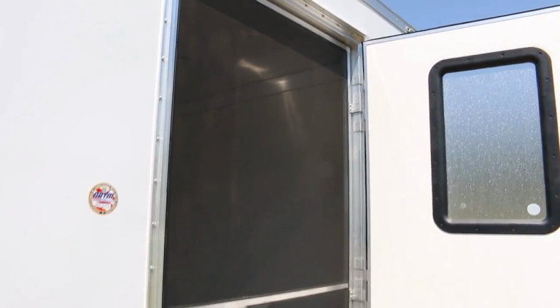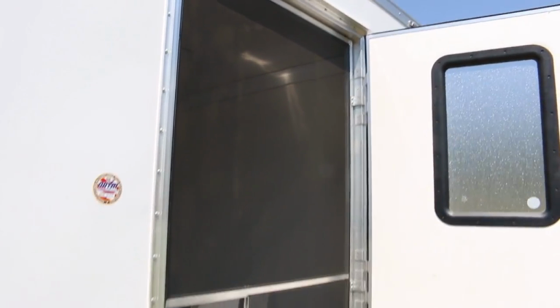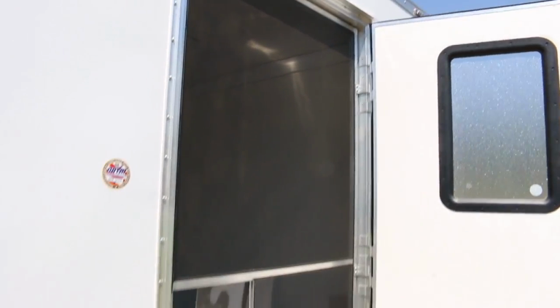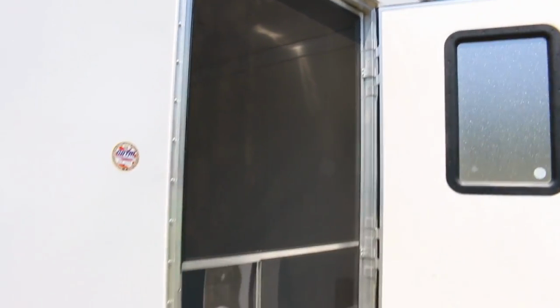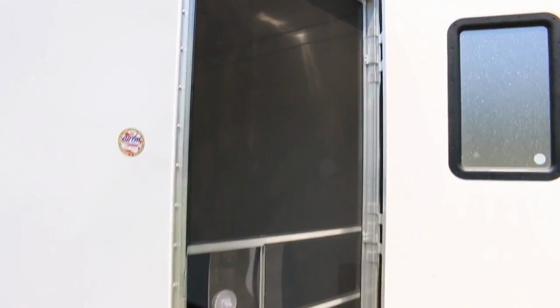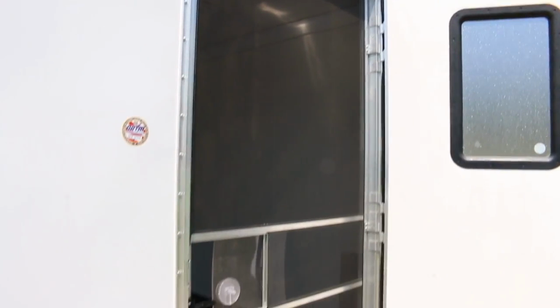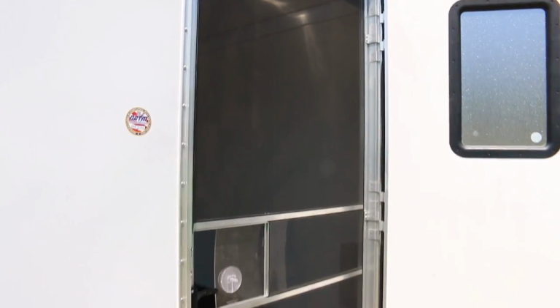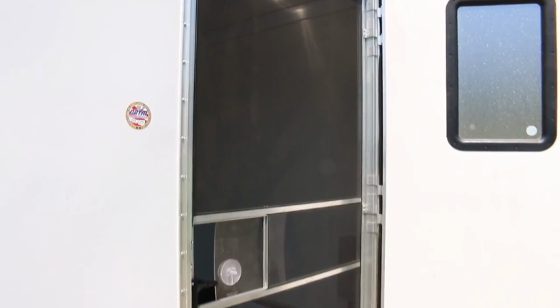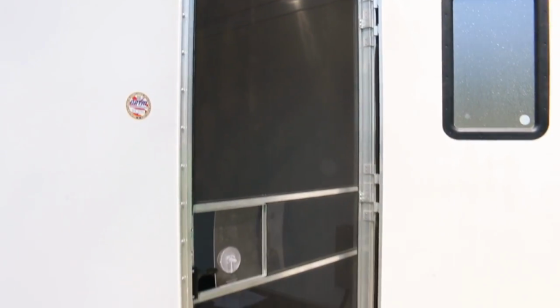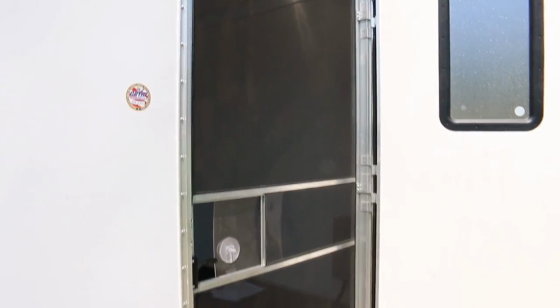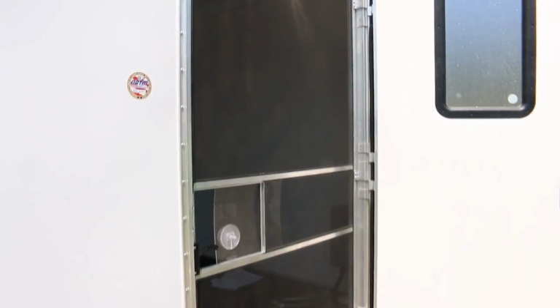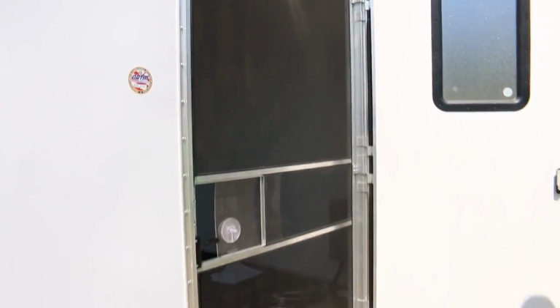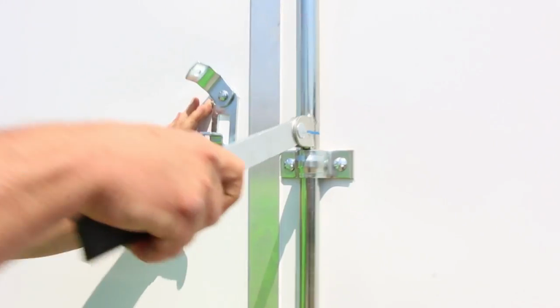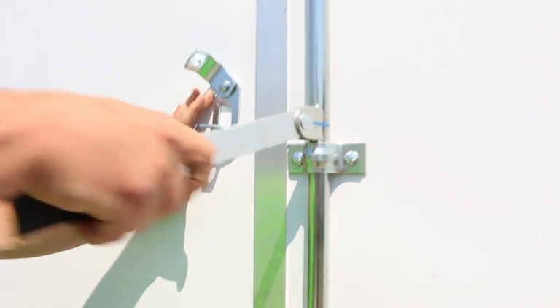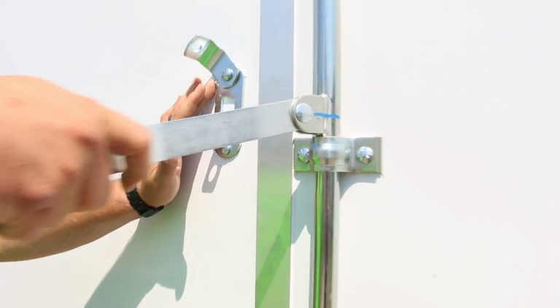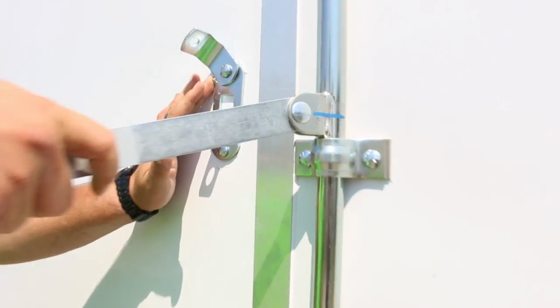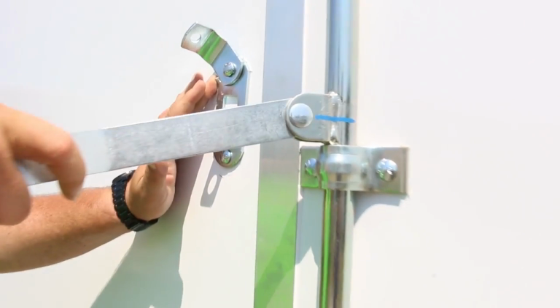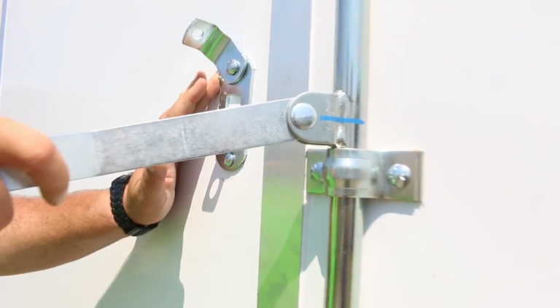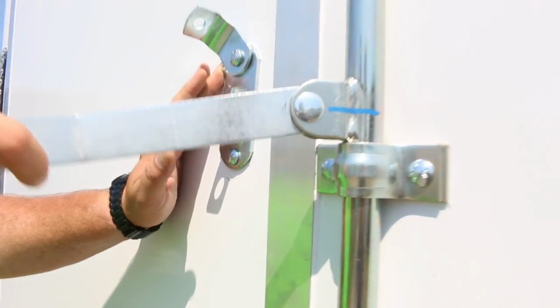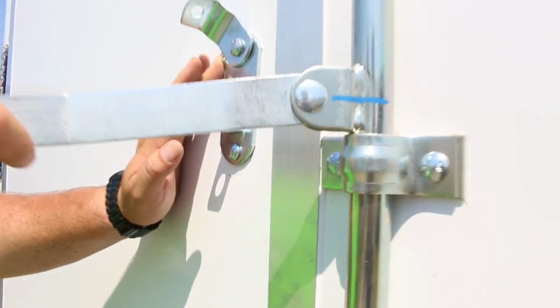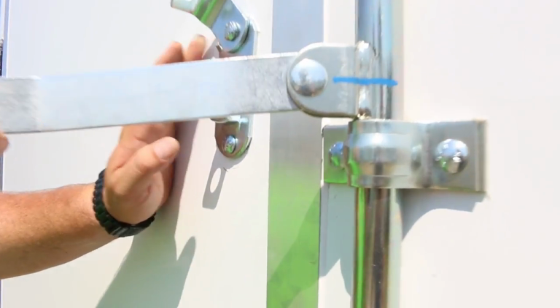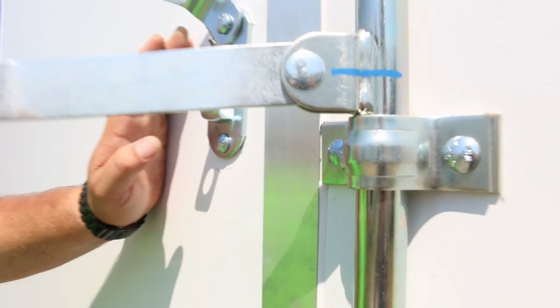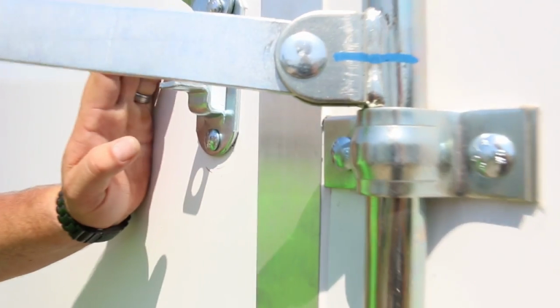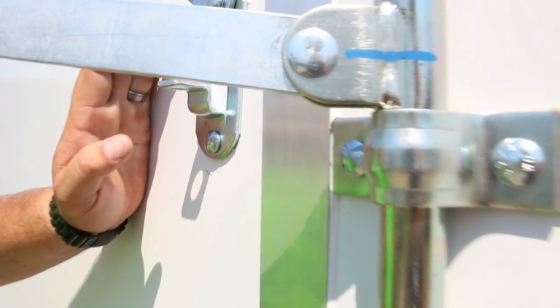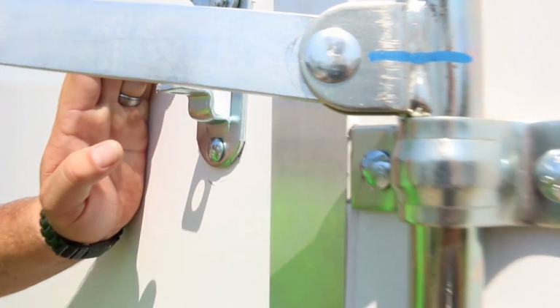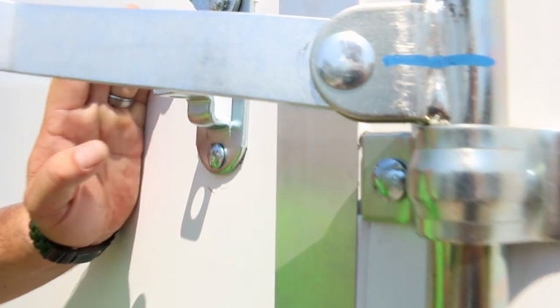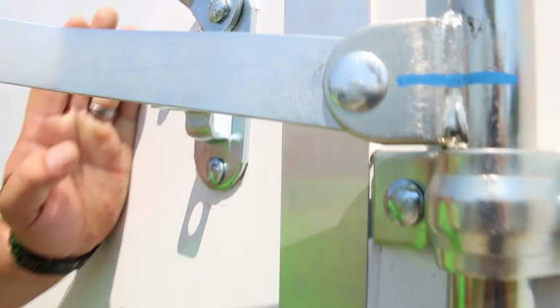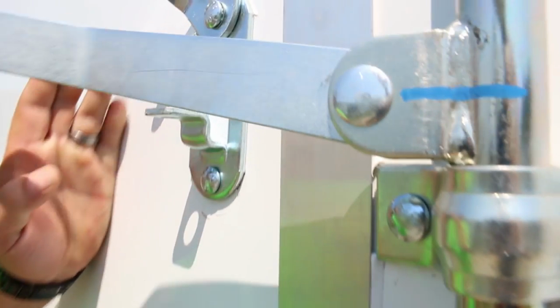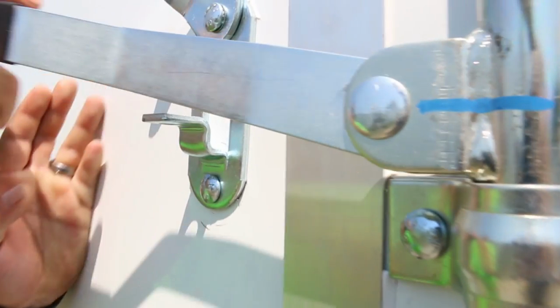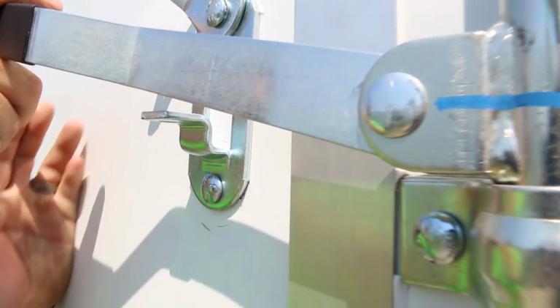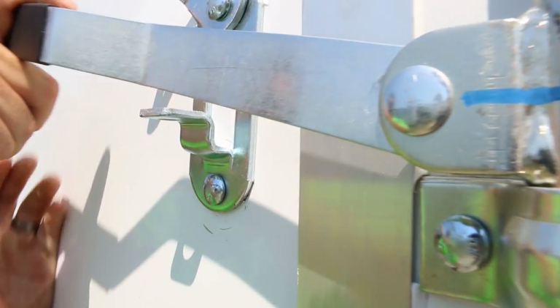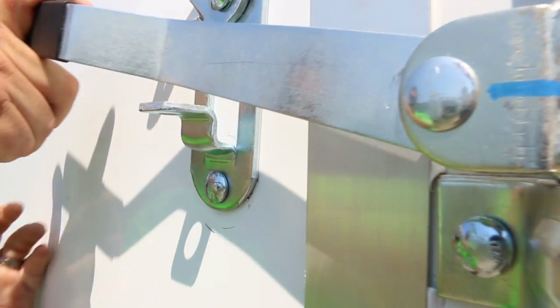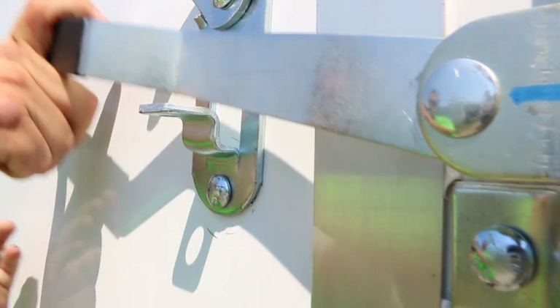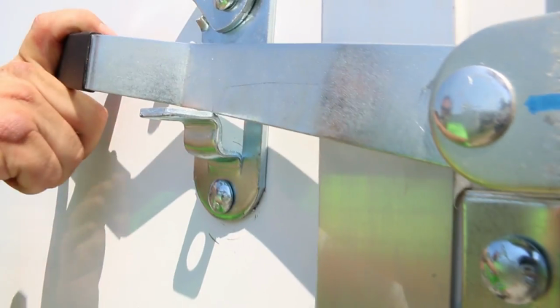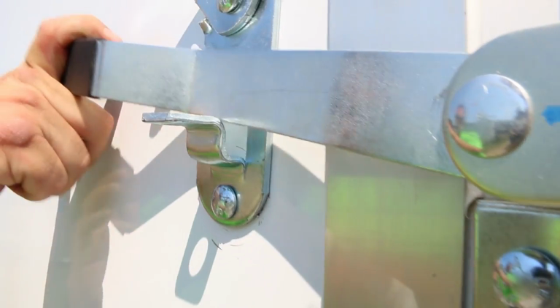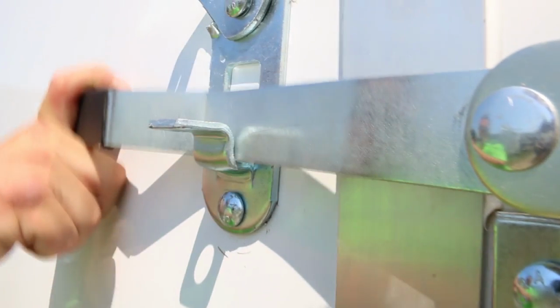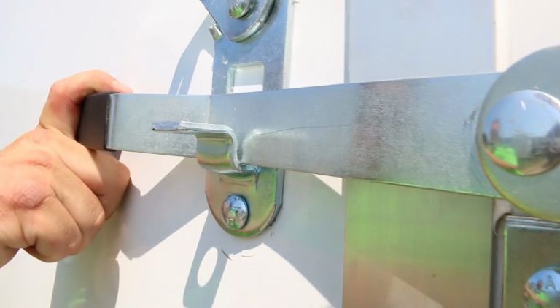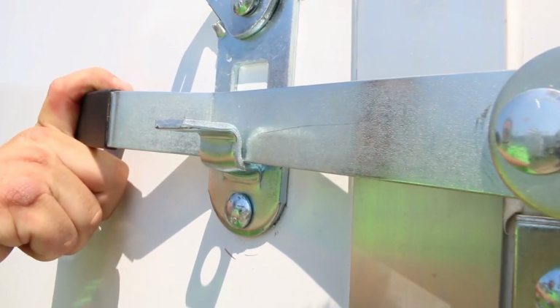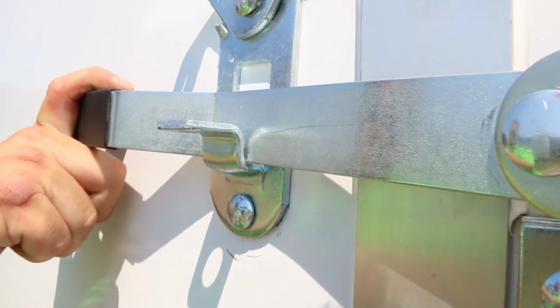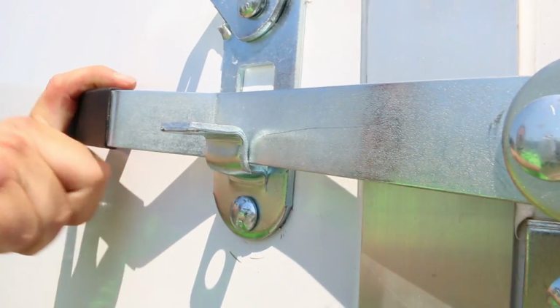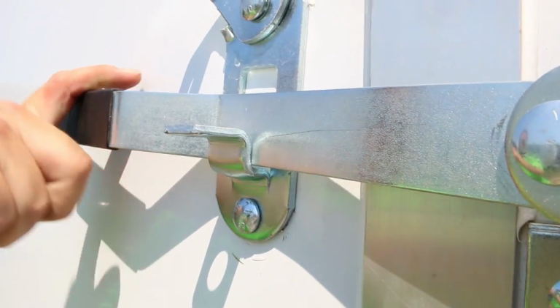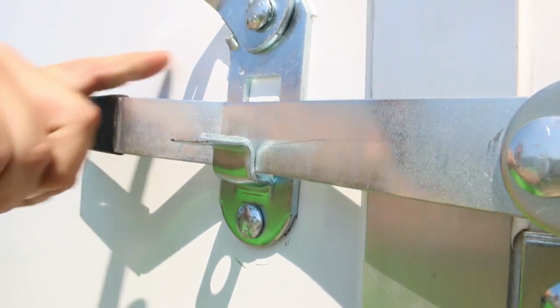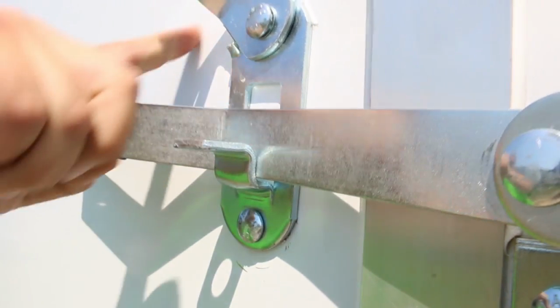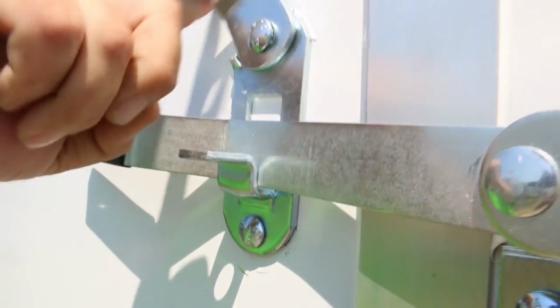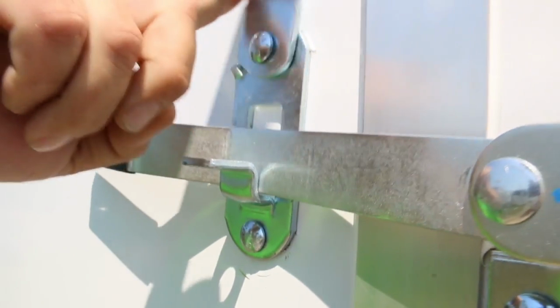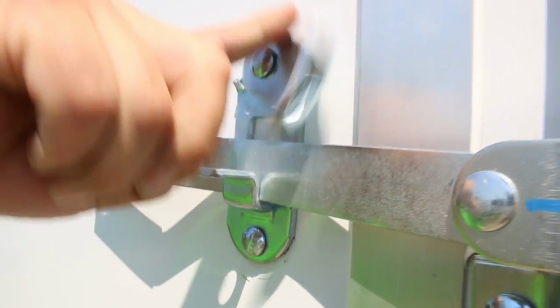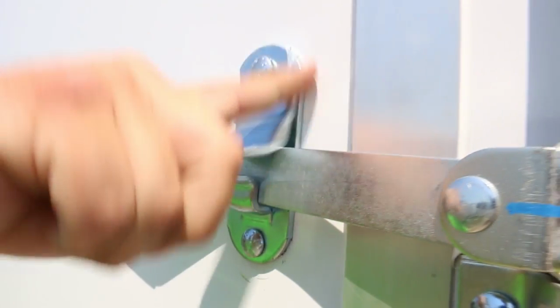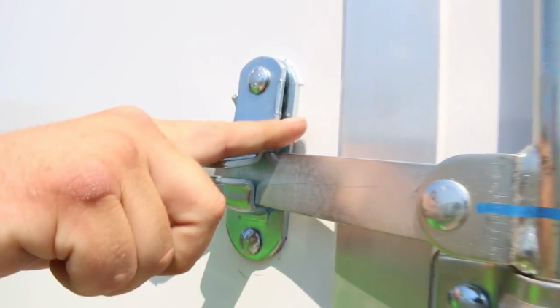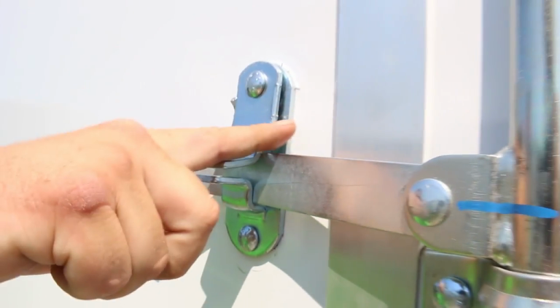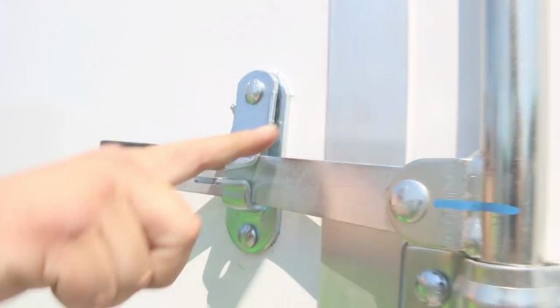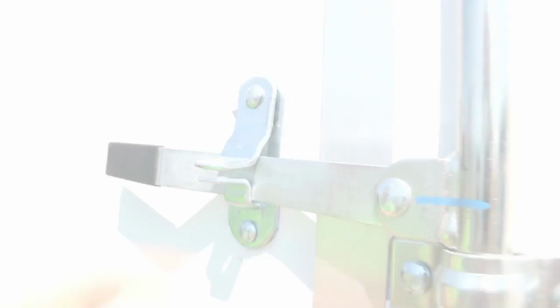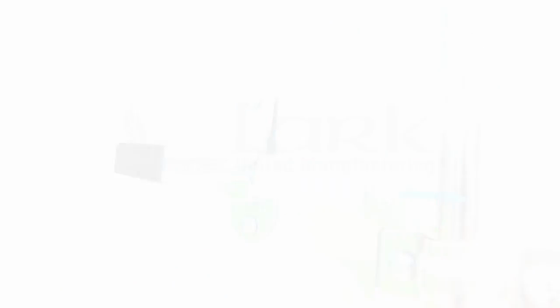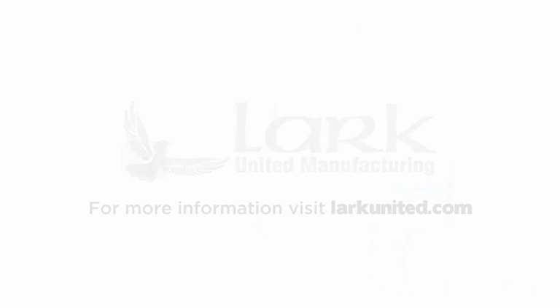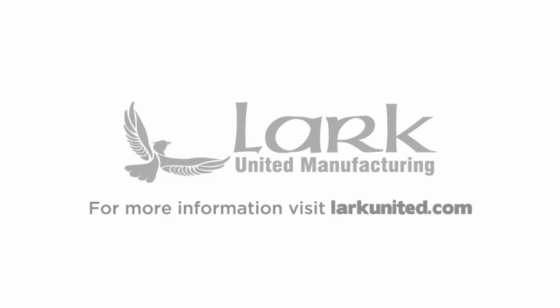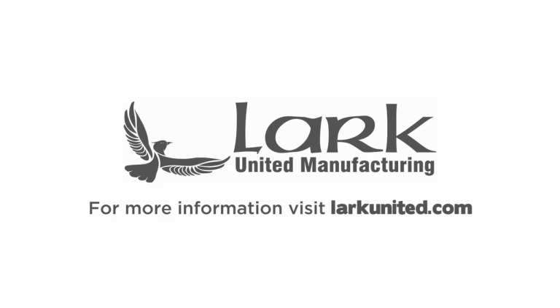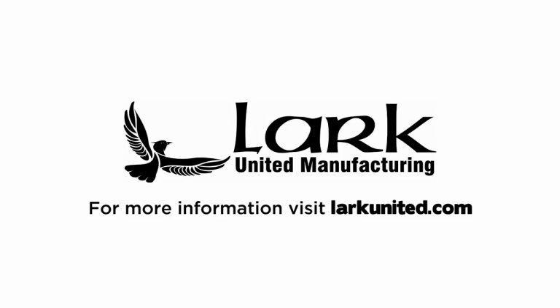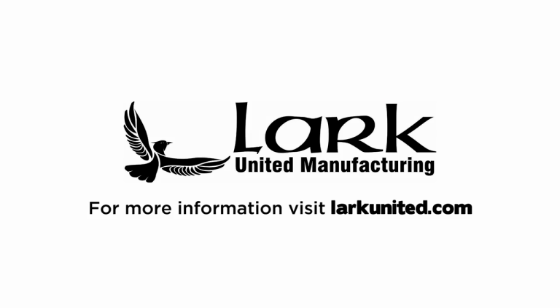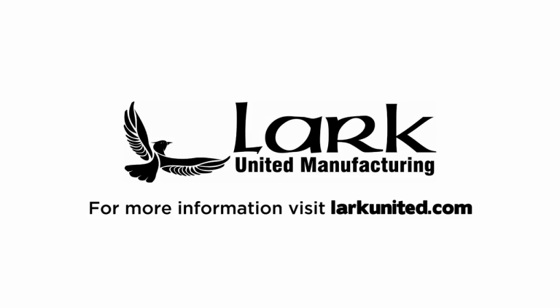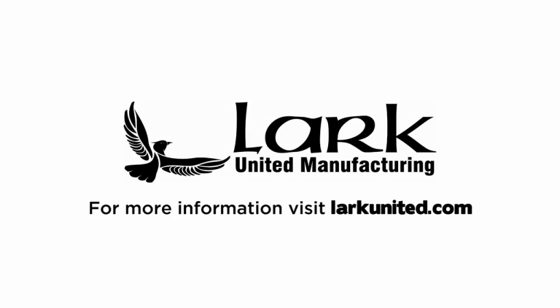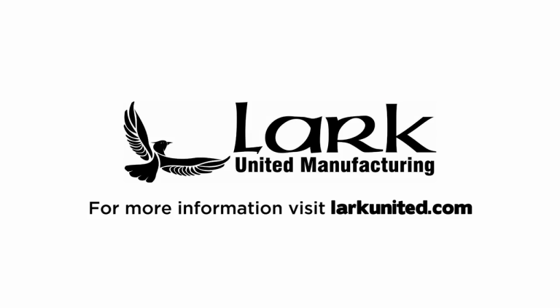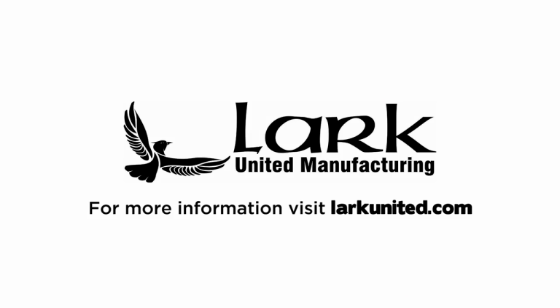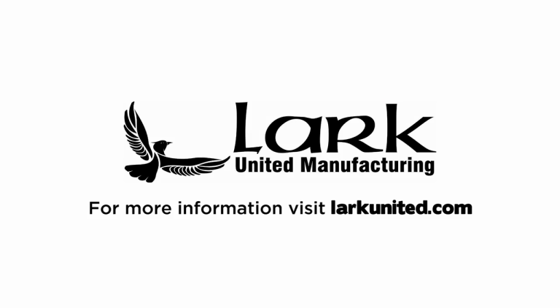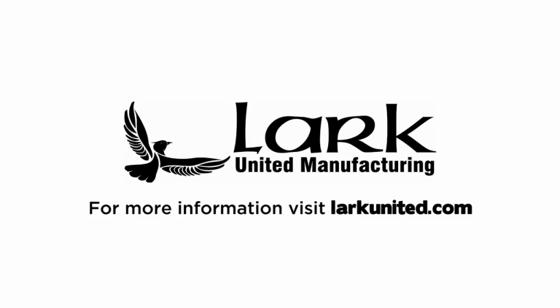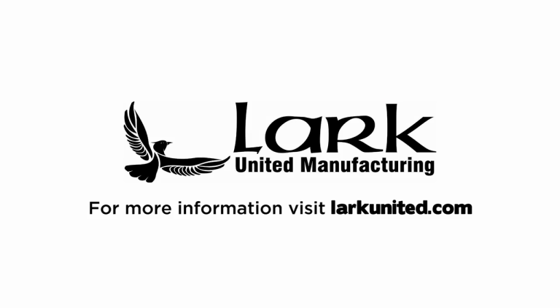We hope you enjoyed the tour. Please visit LarkUnited.com for more information about building a trailer to your exact specifications.